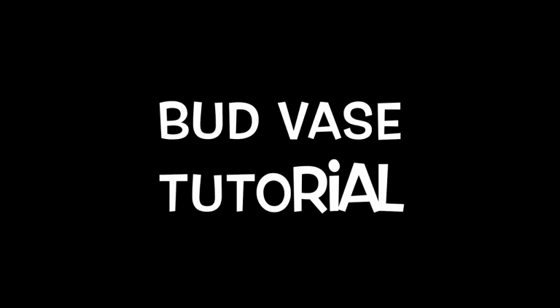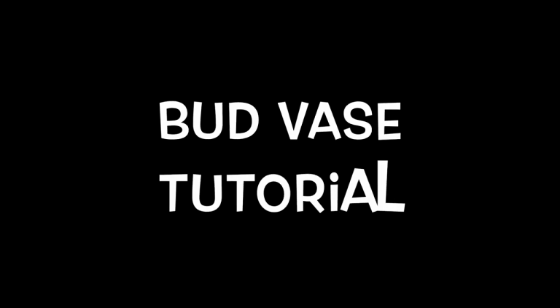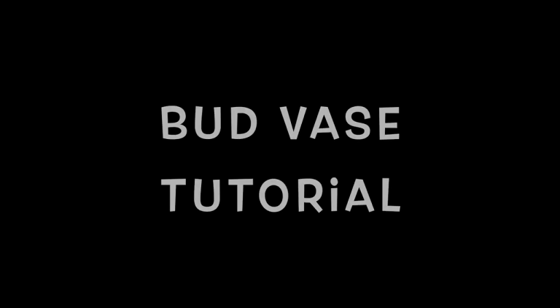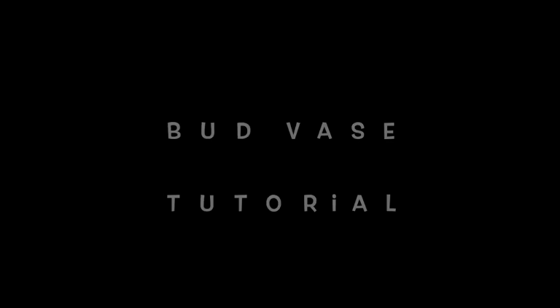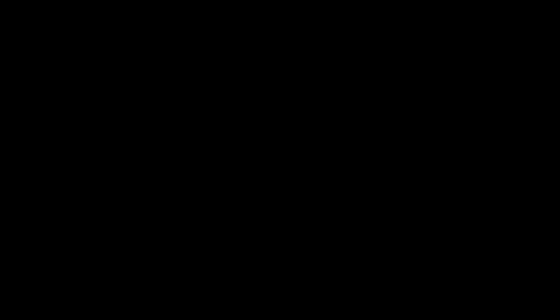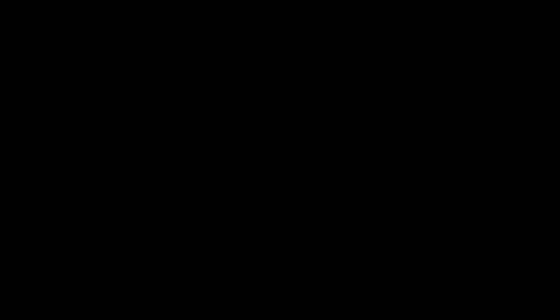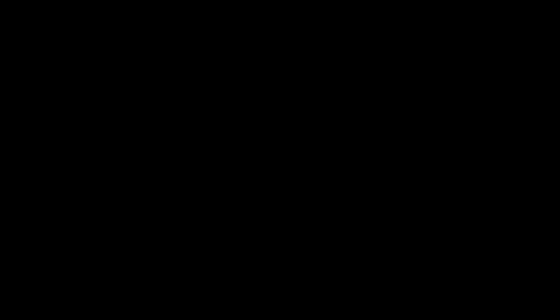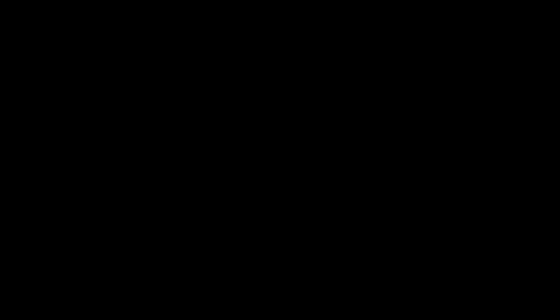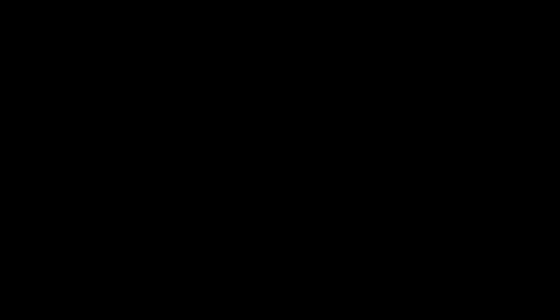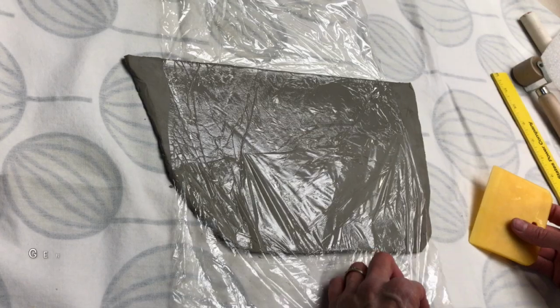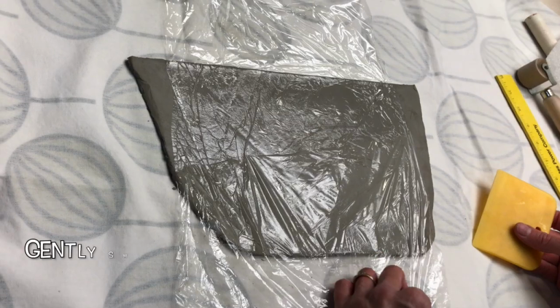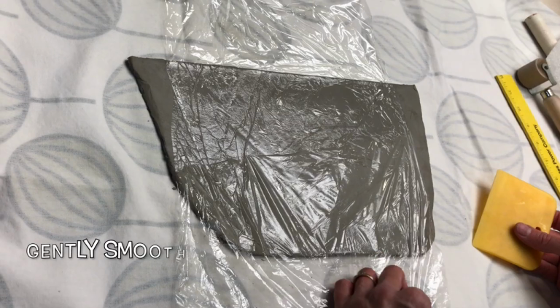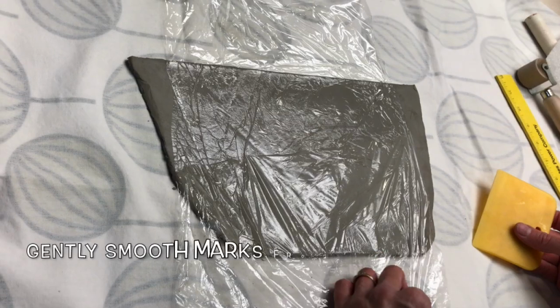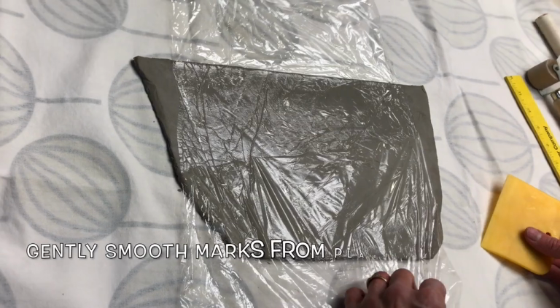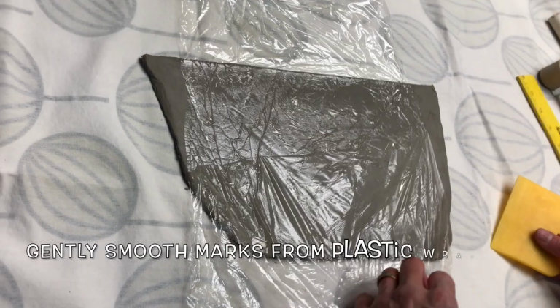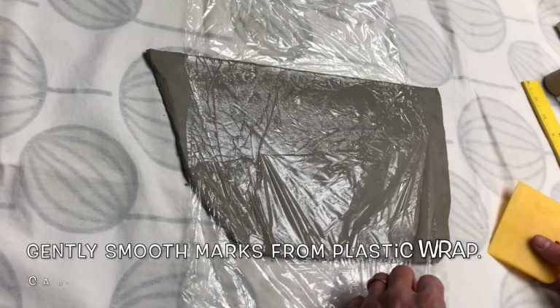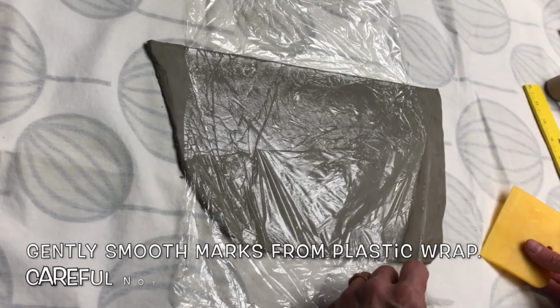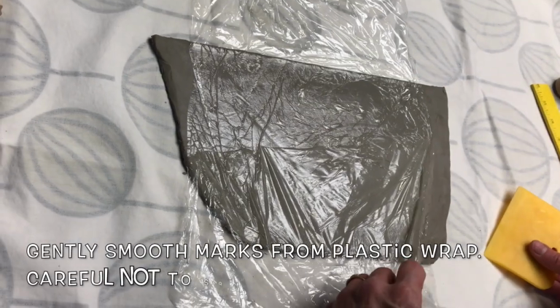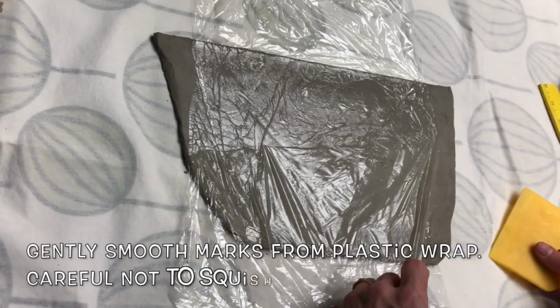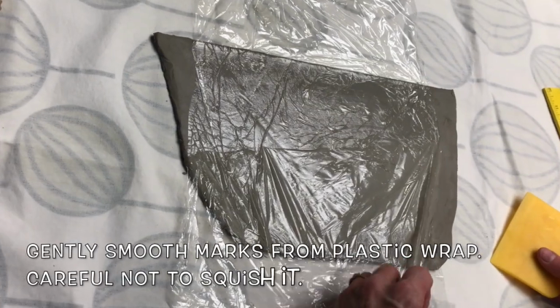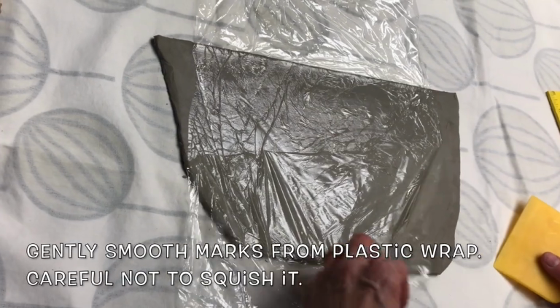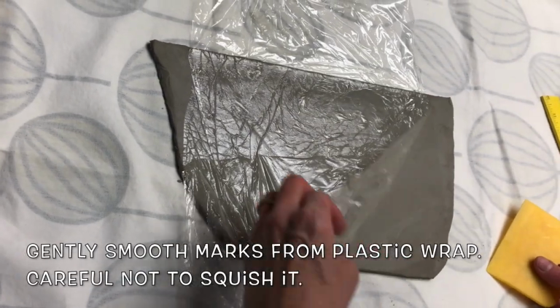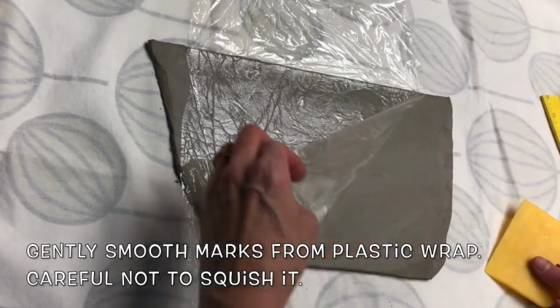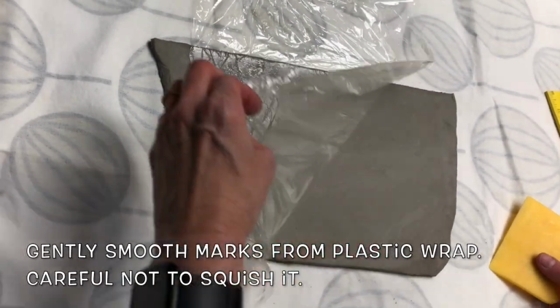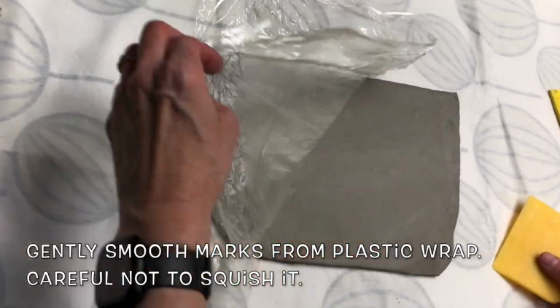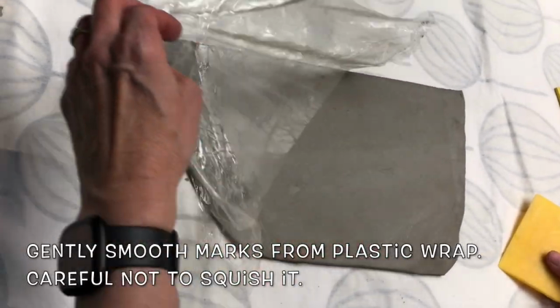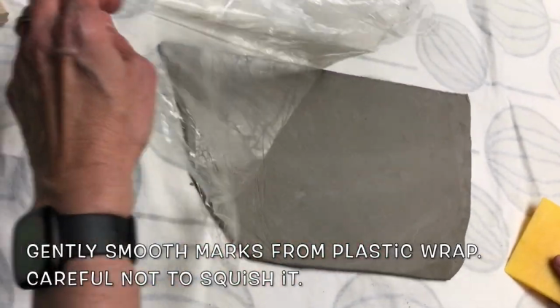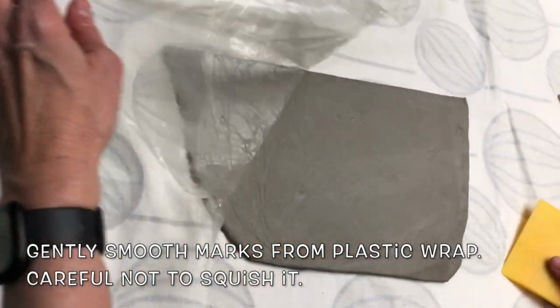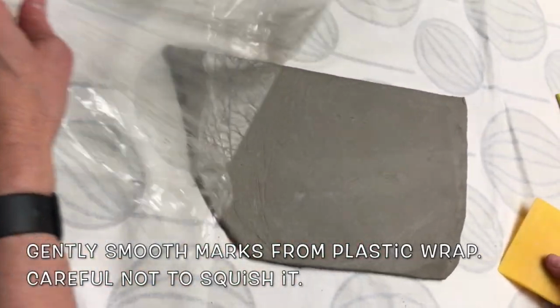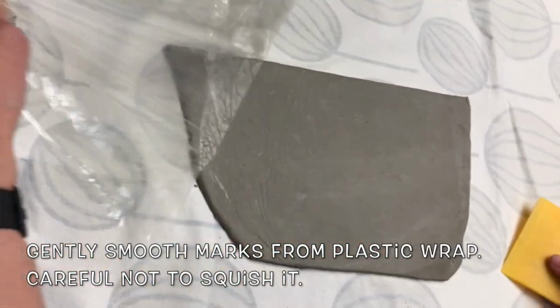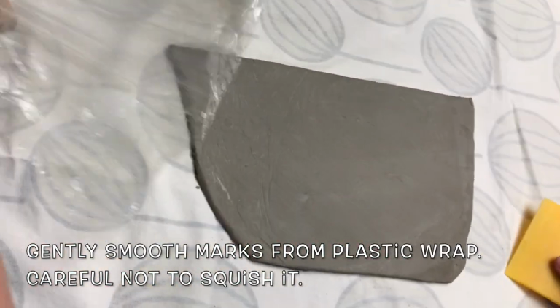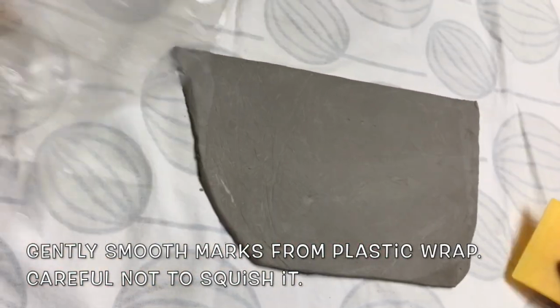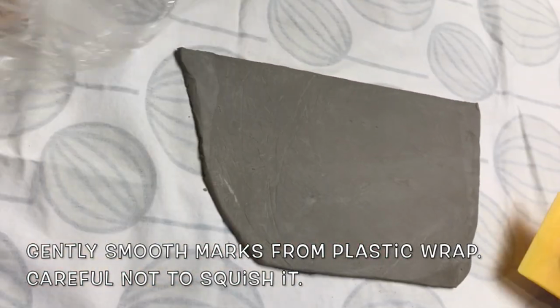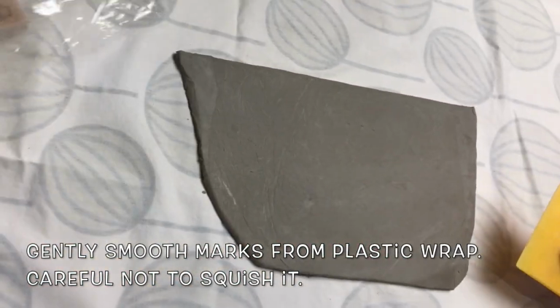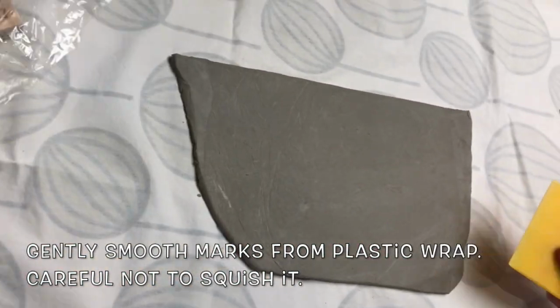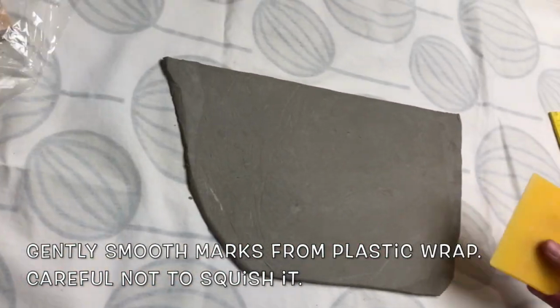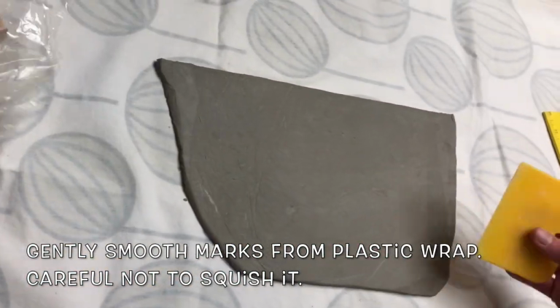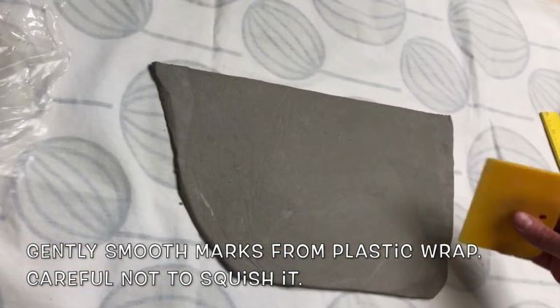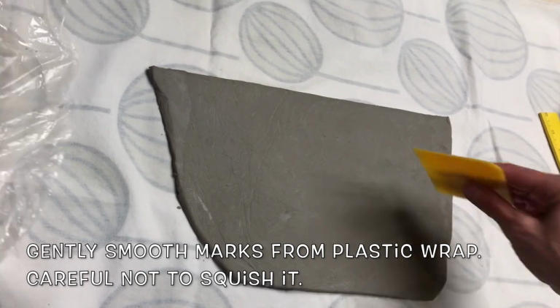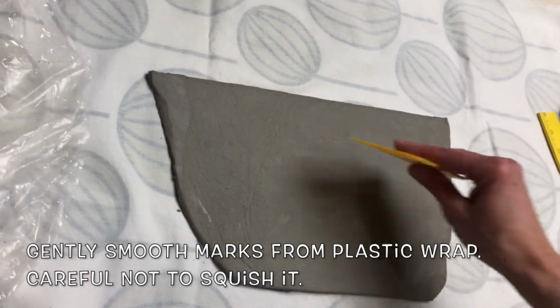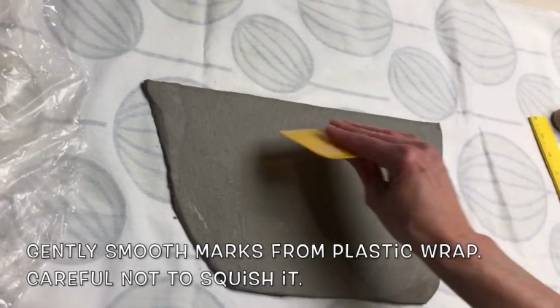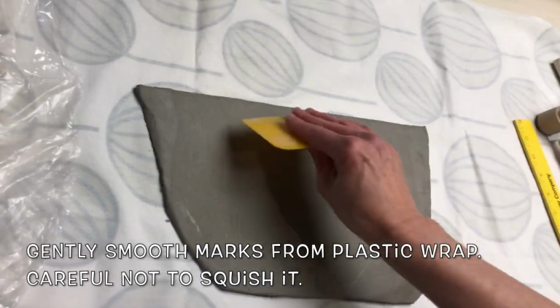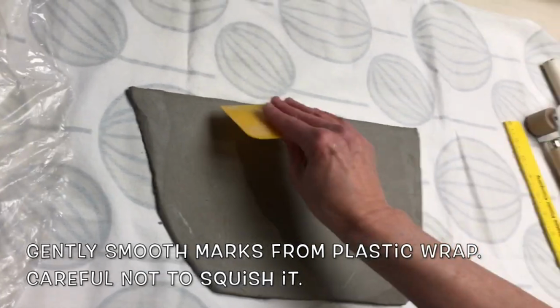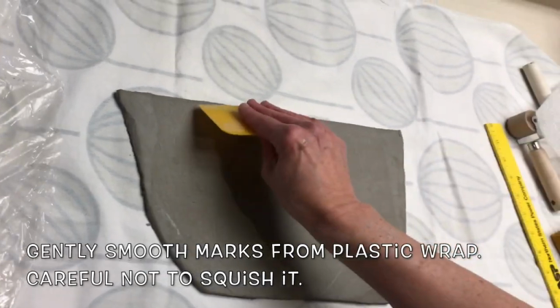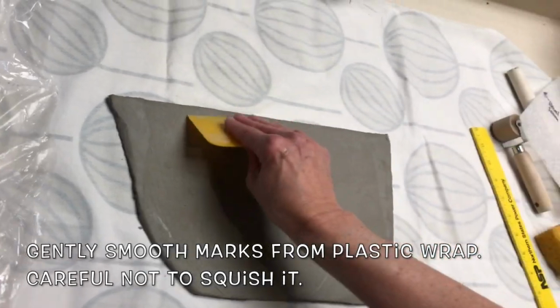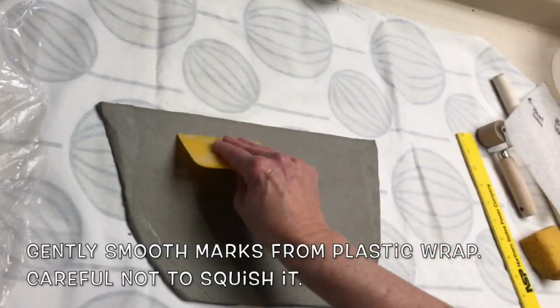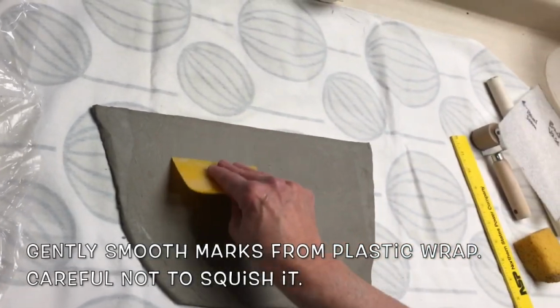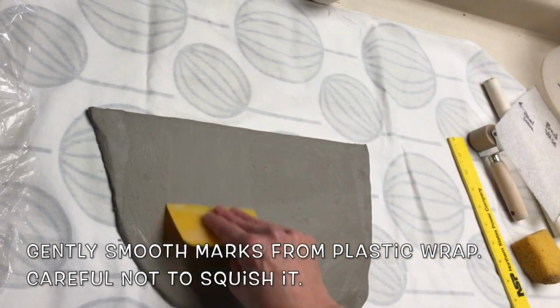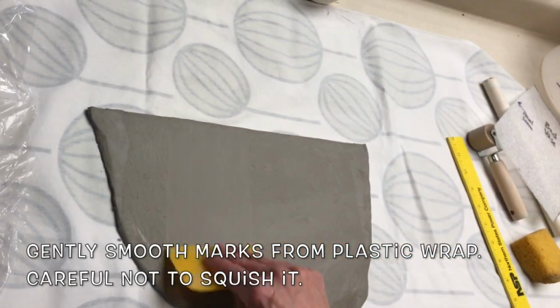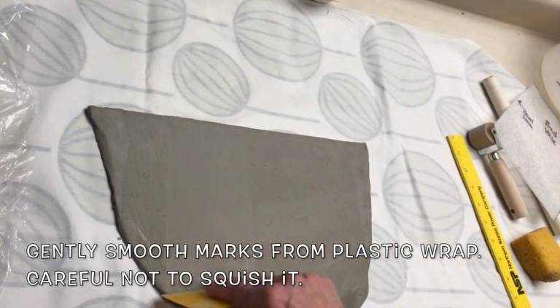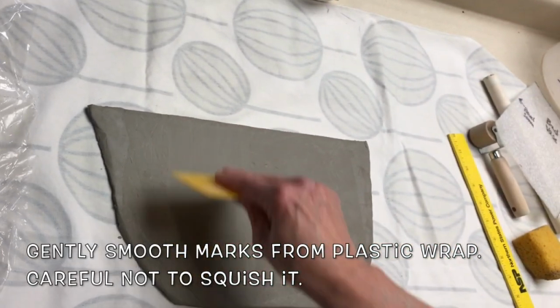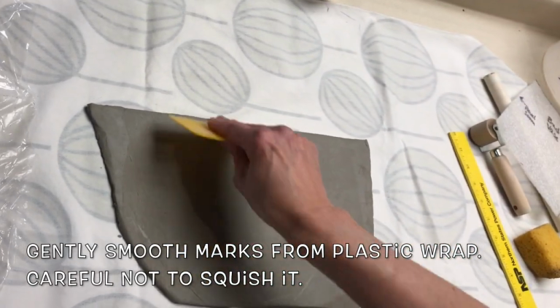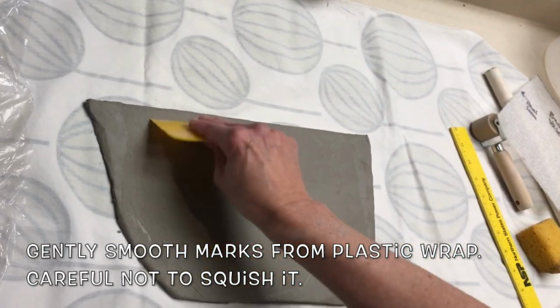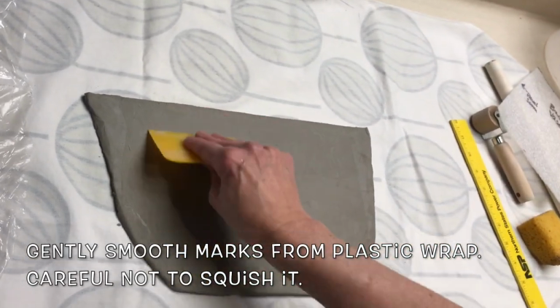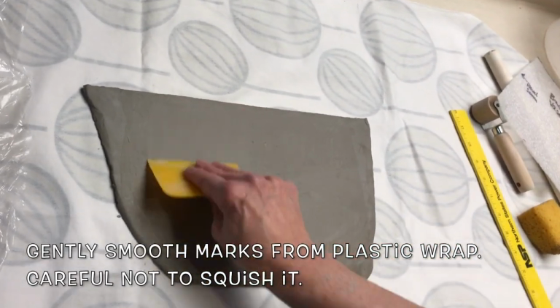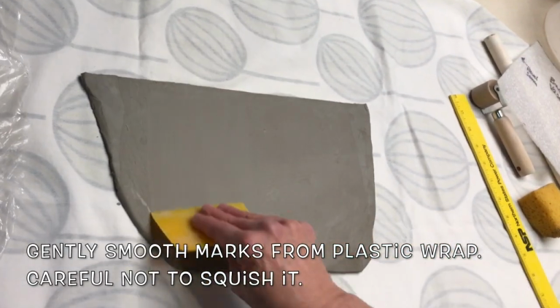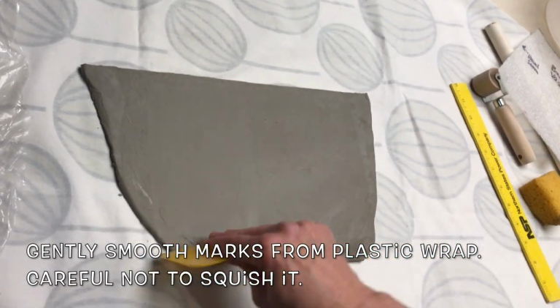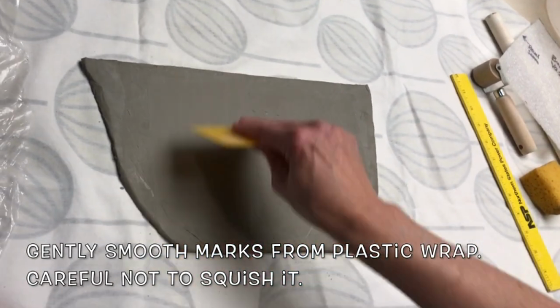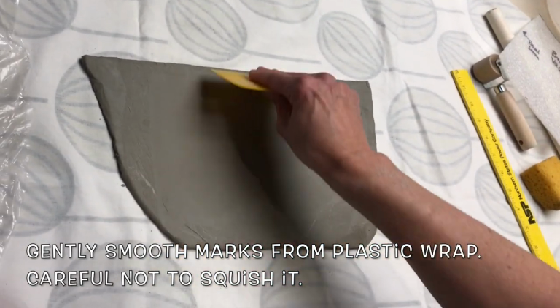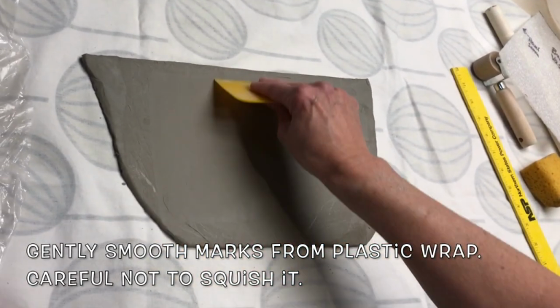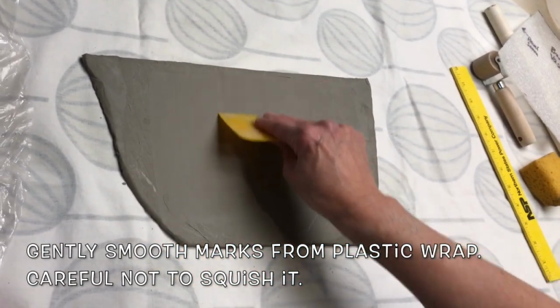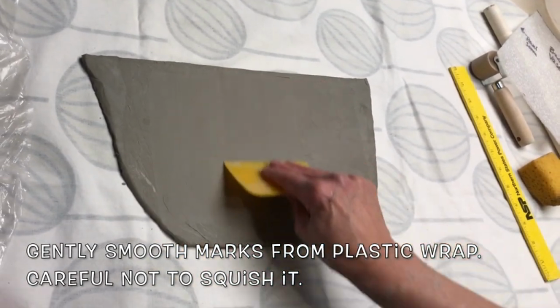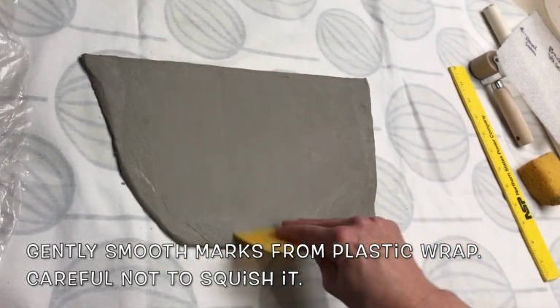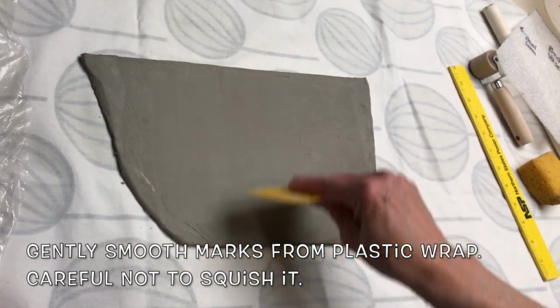Bud Vase Tutorial. Gently smooth marks from PlastiGrap. Careful not to squish it.